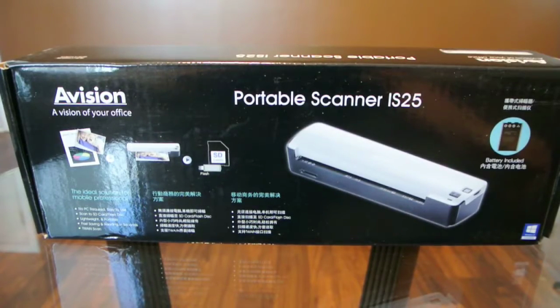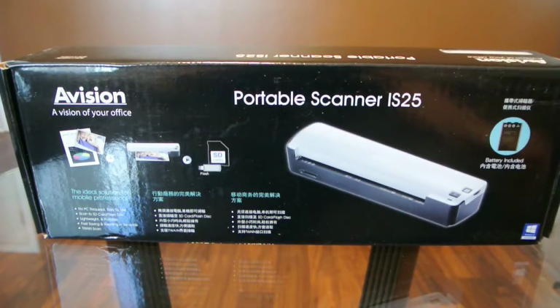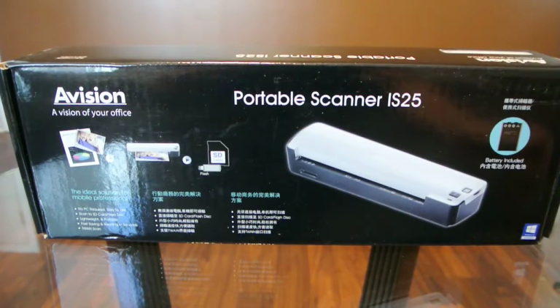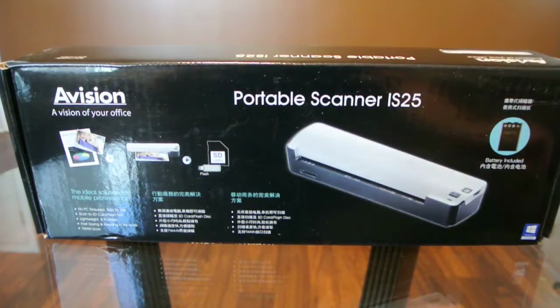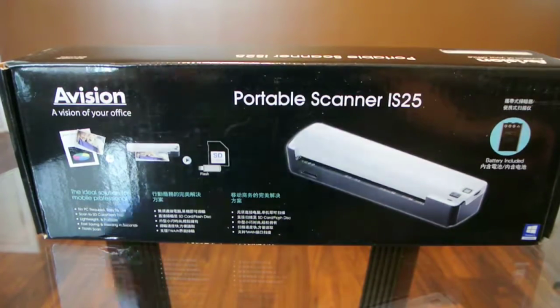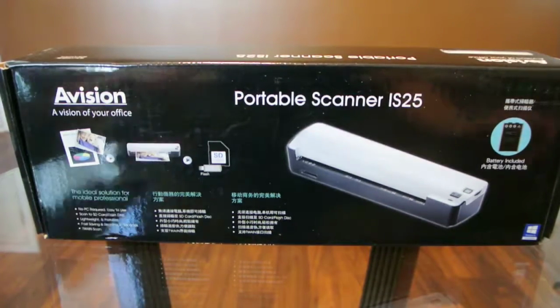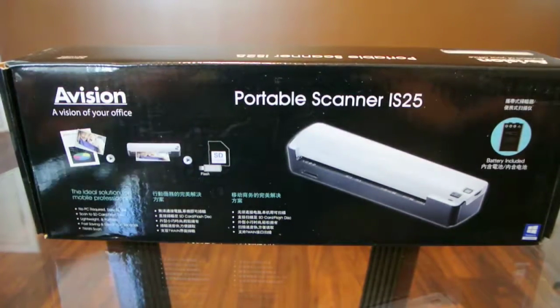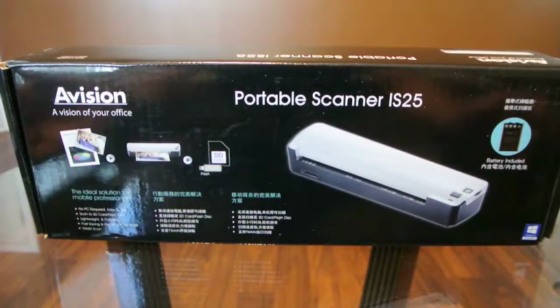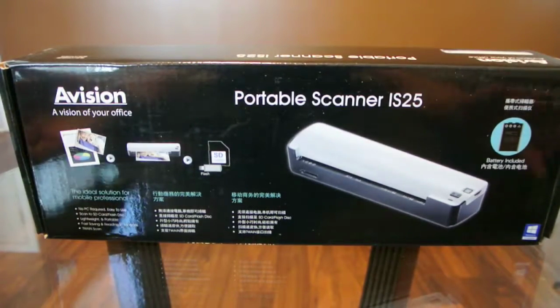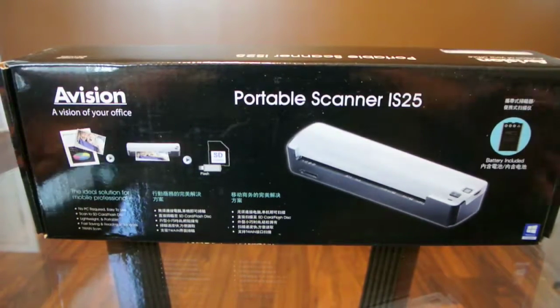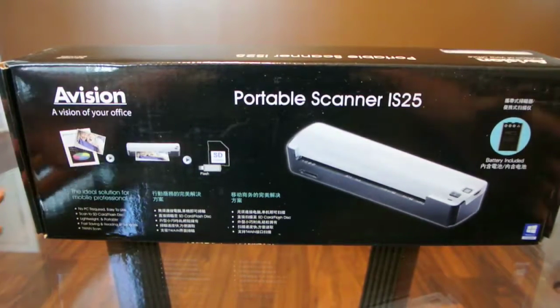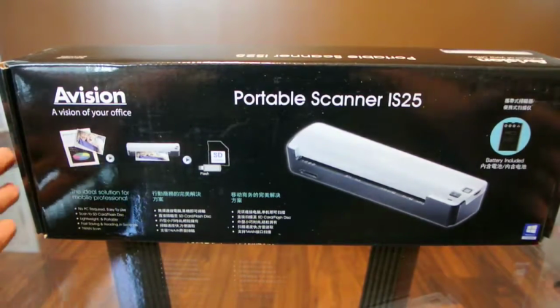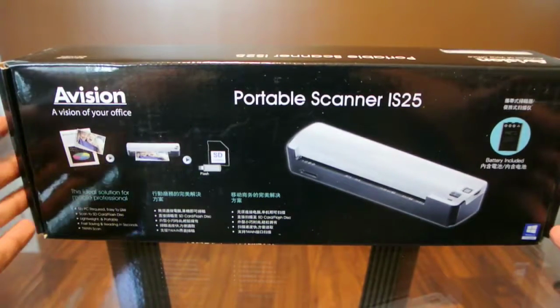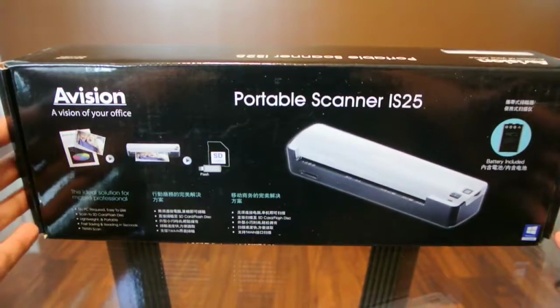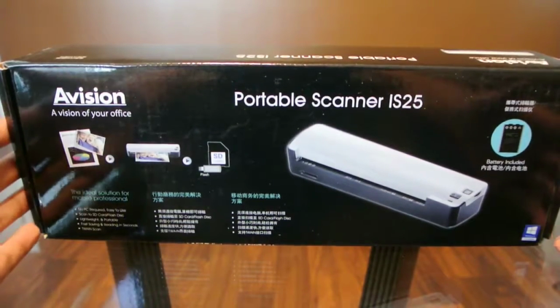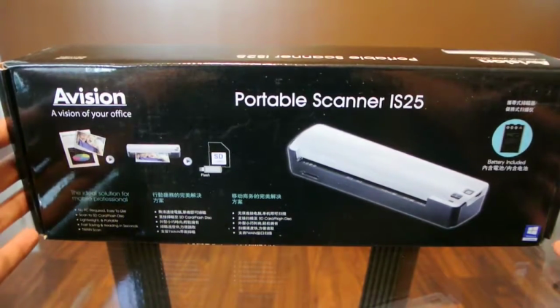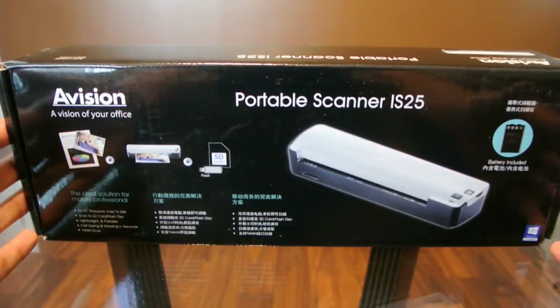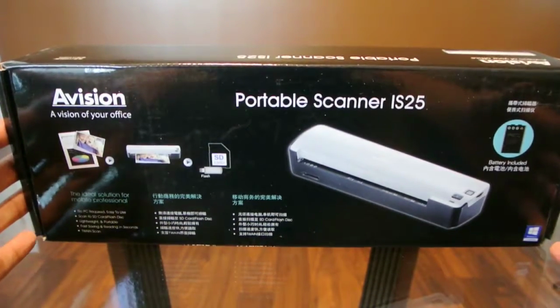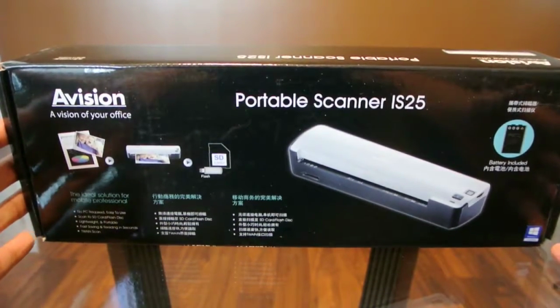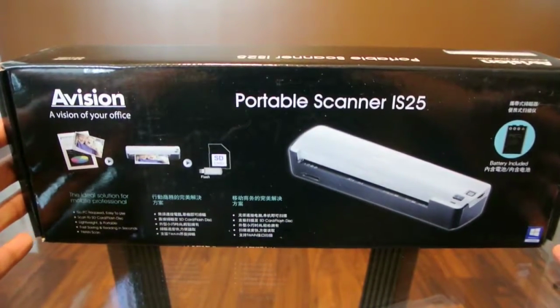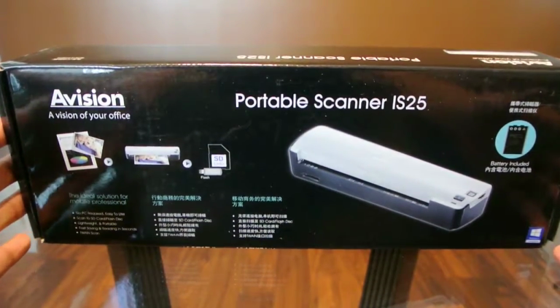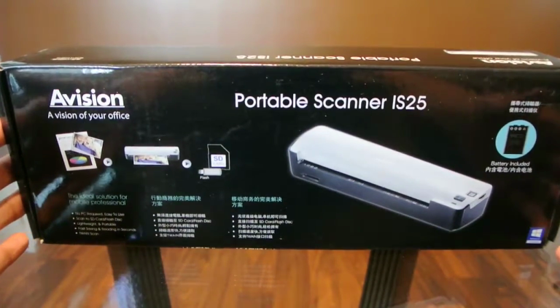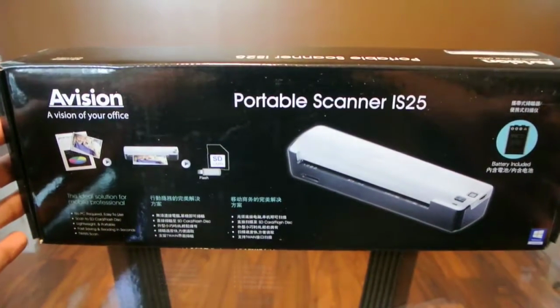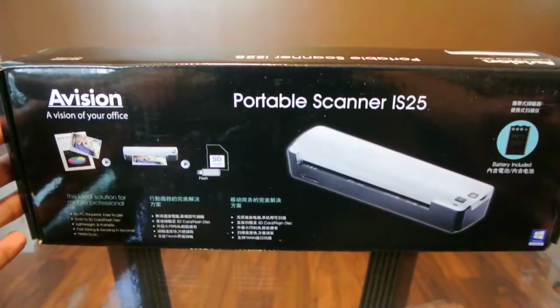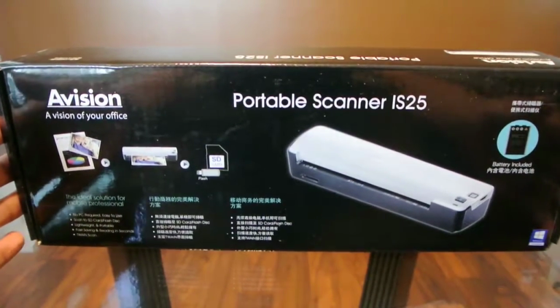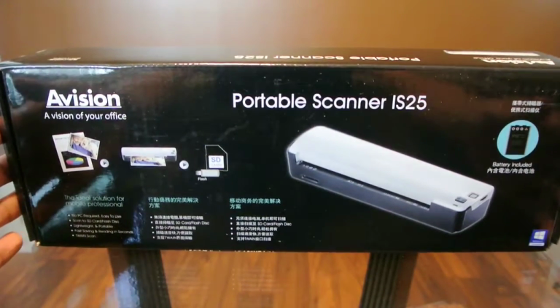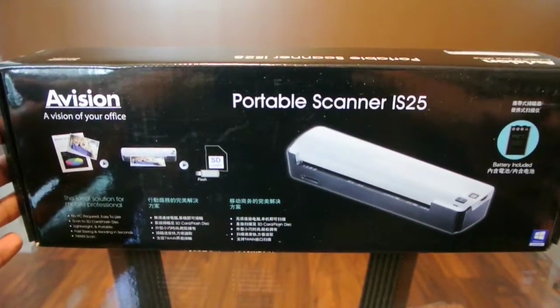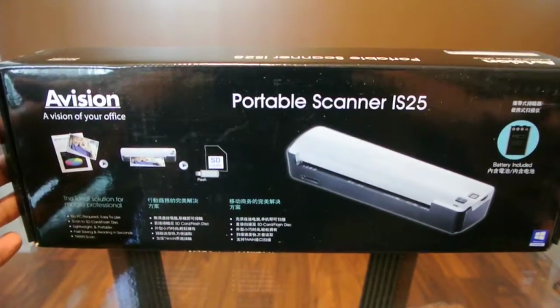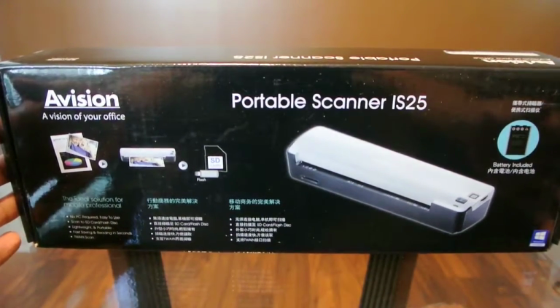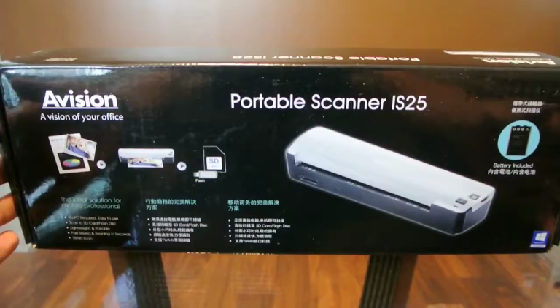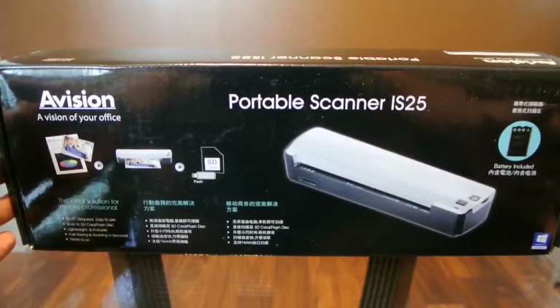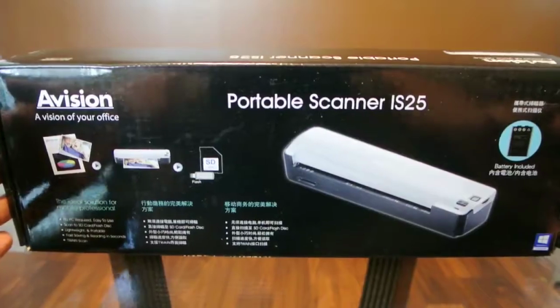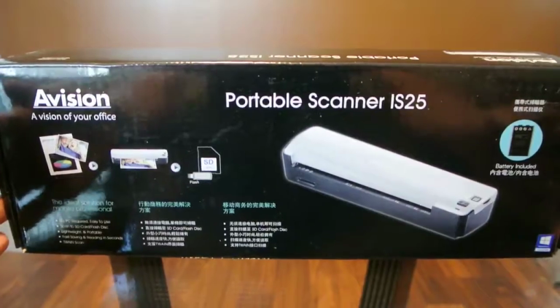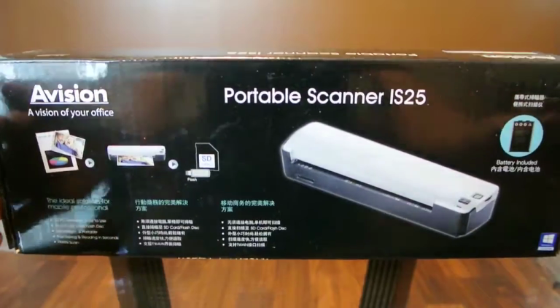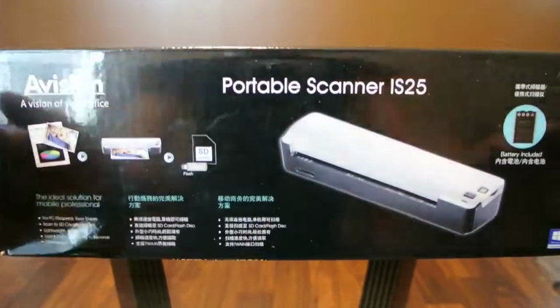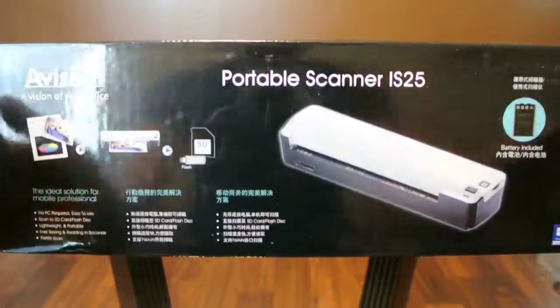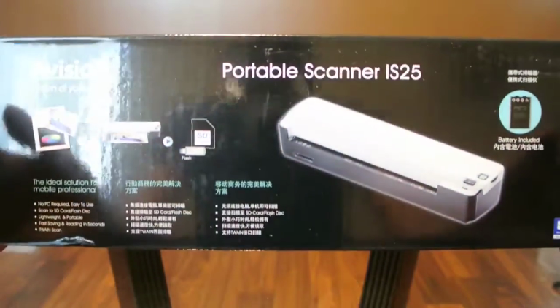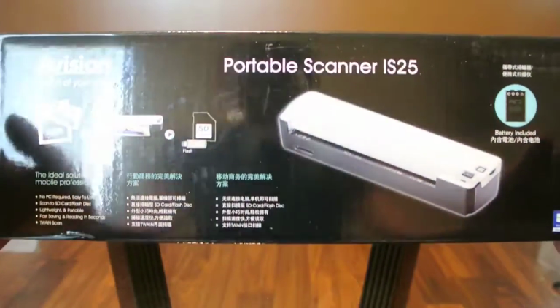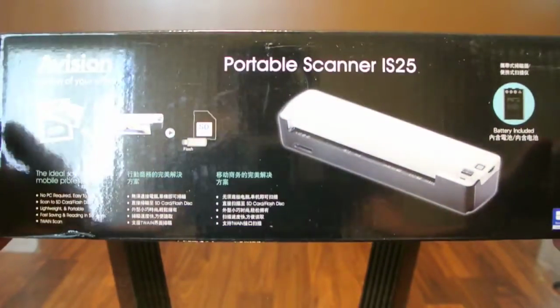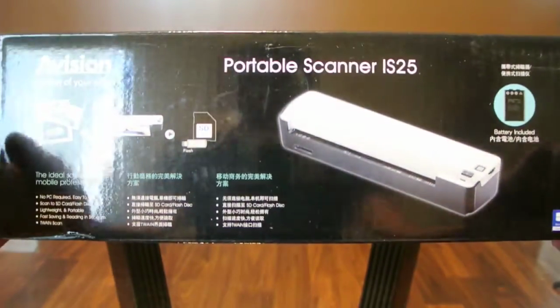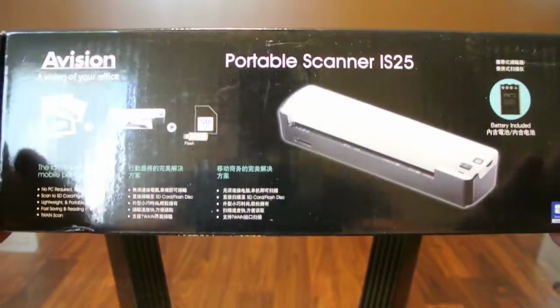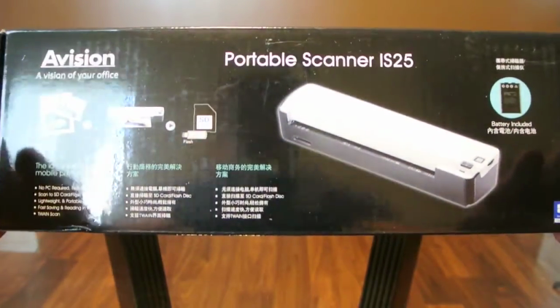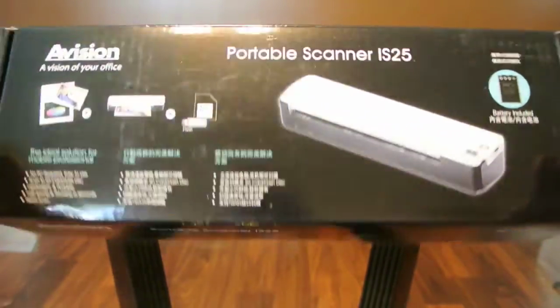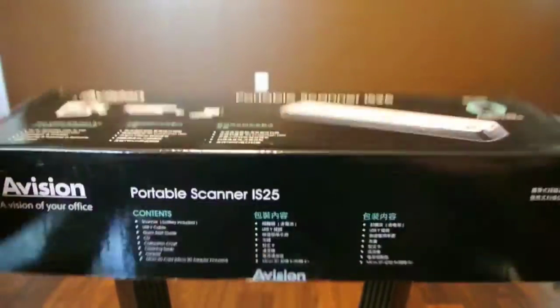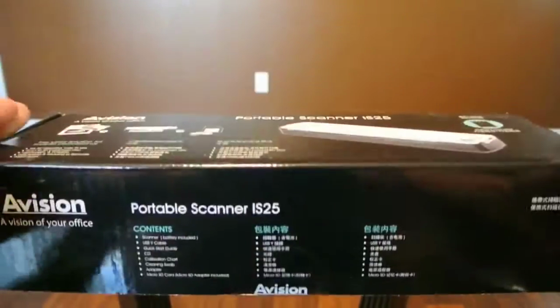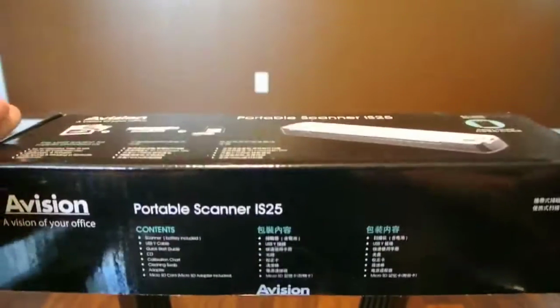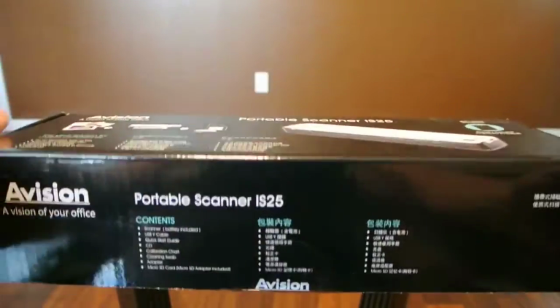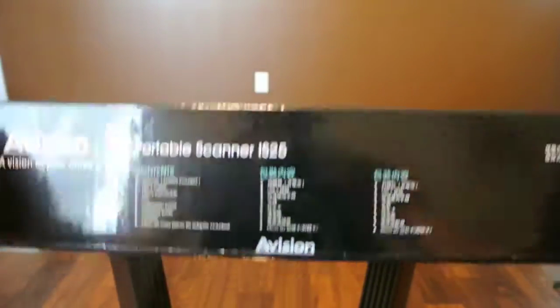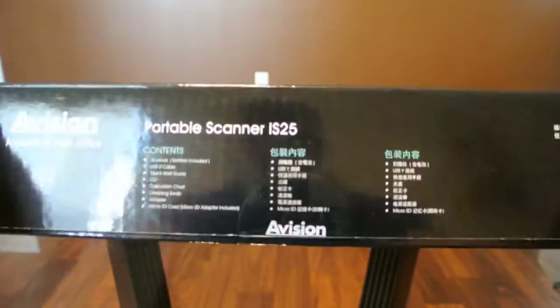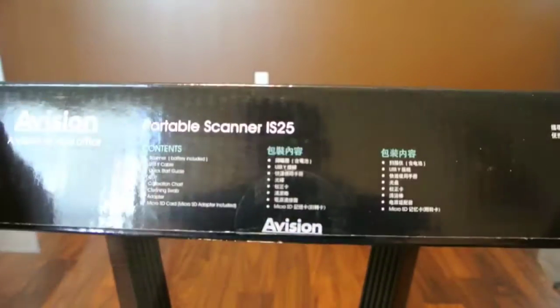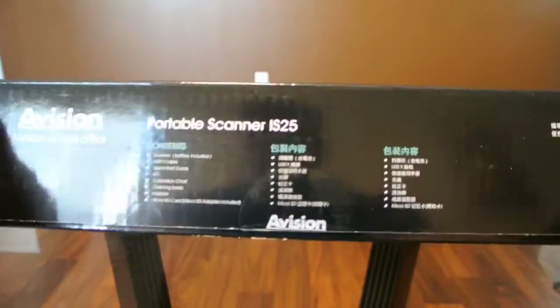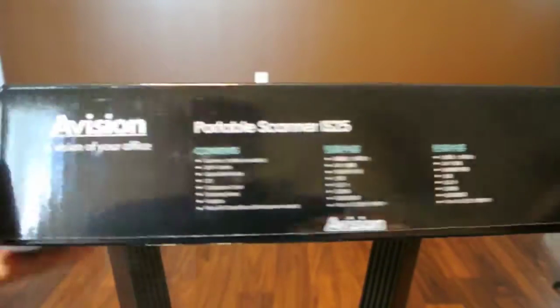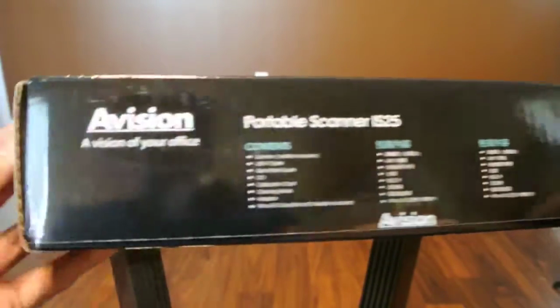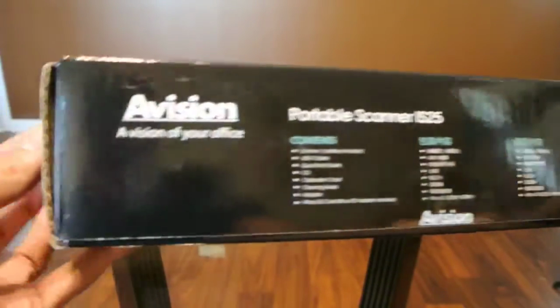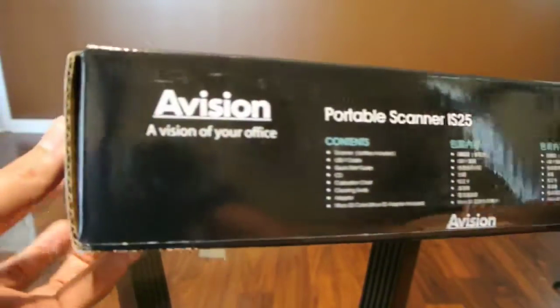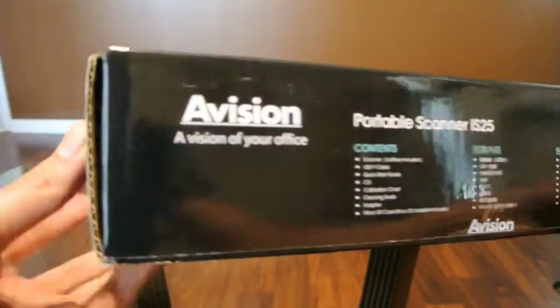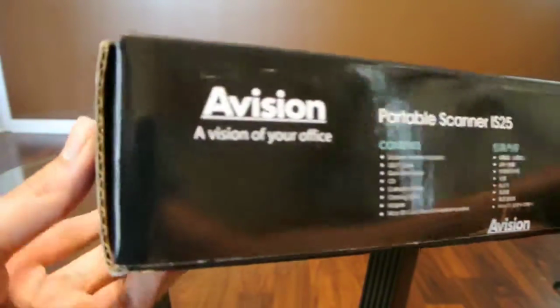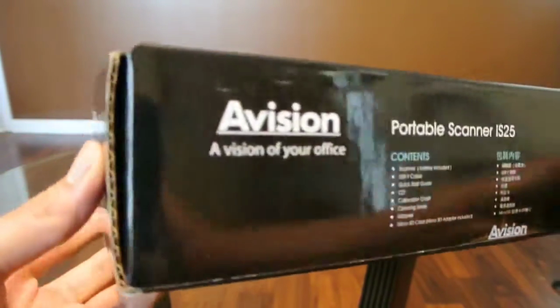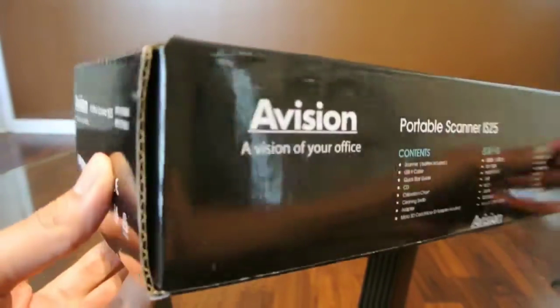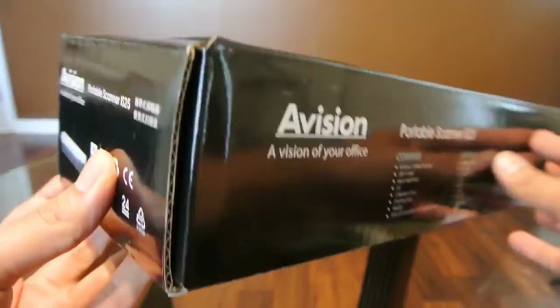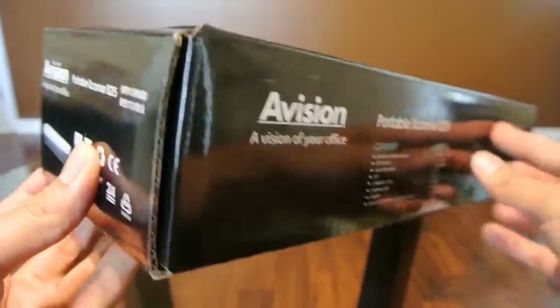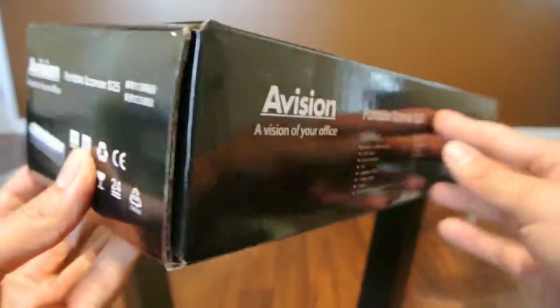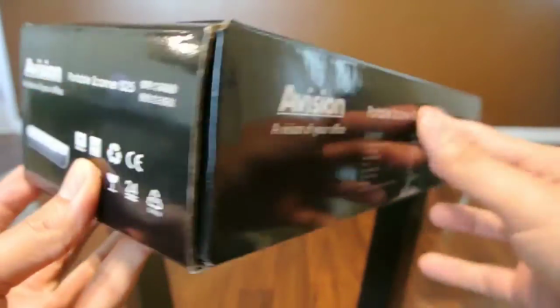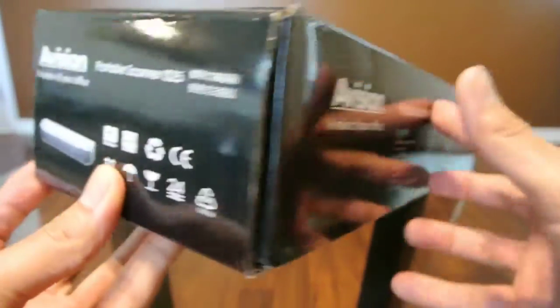Today I wanted to show you an unboxing of the Vision IS25 portable scanner. So this is the box it comes in.